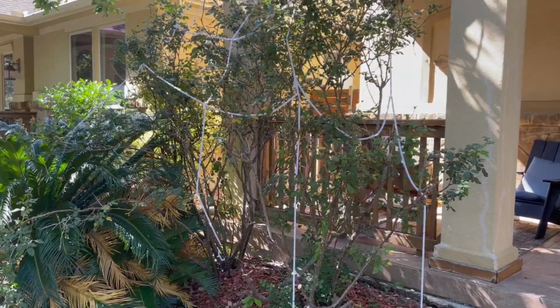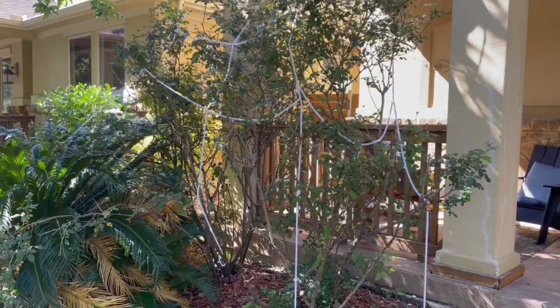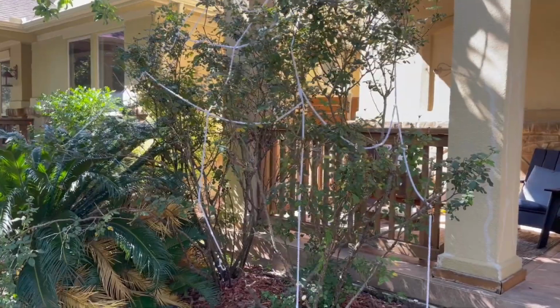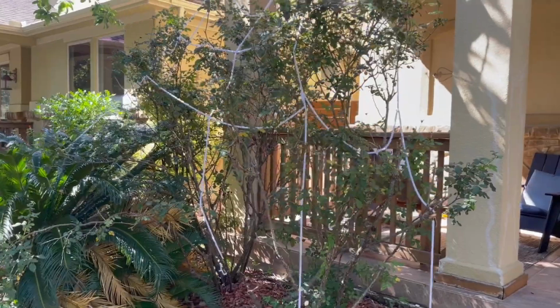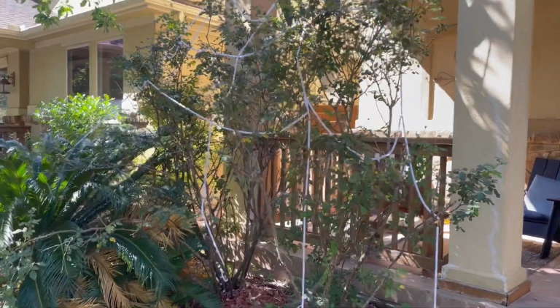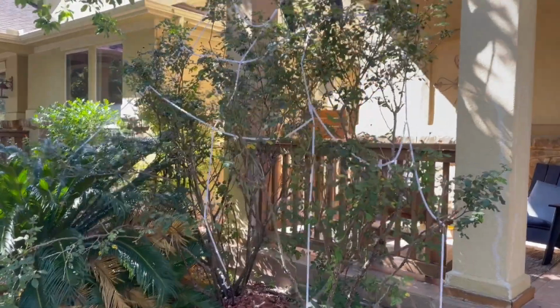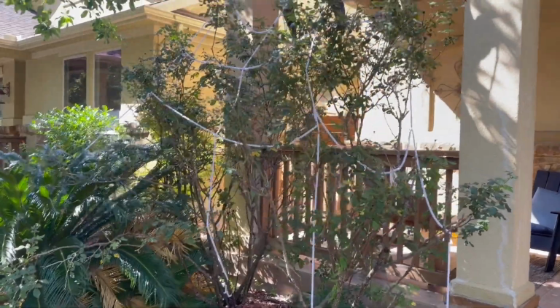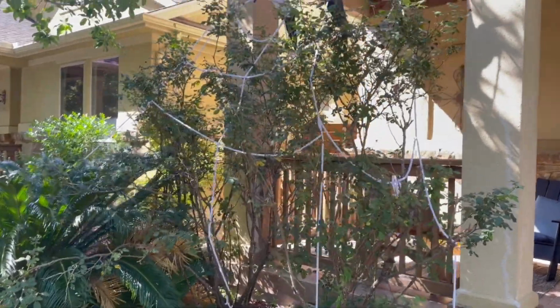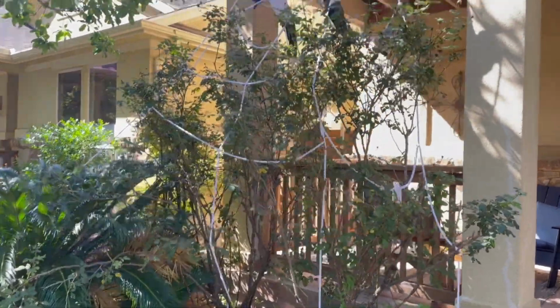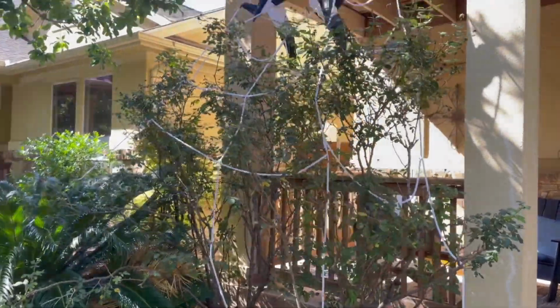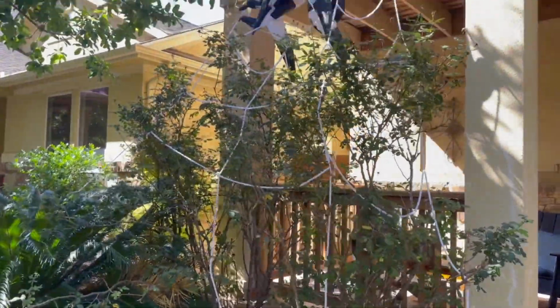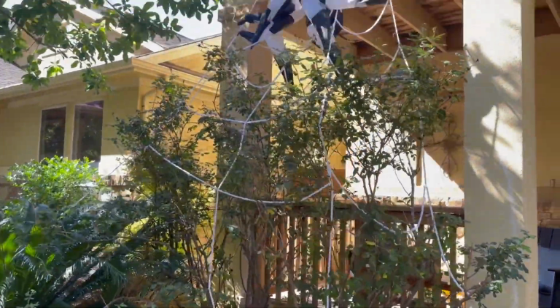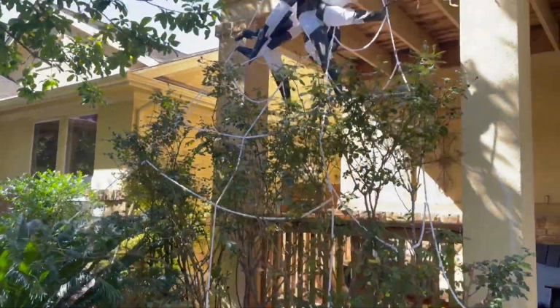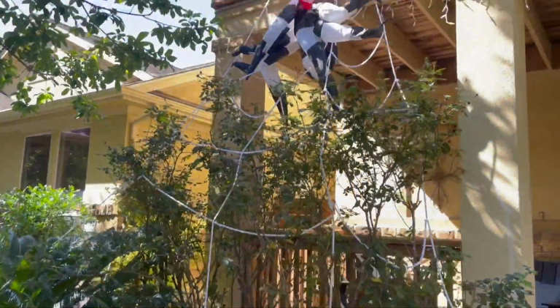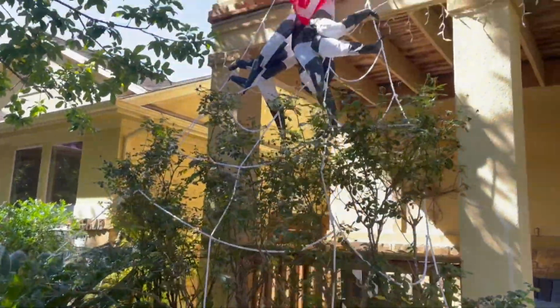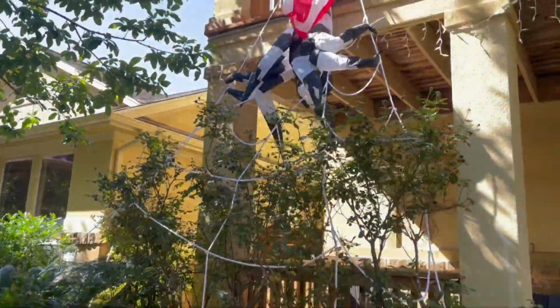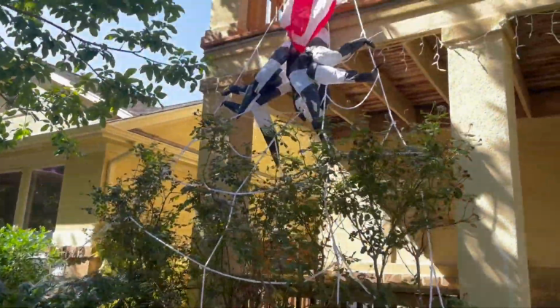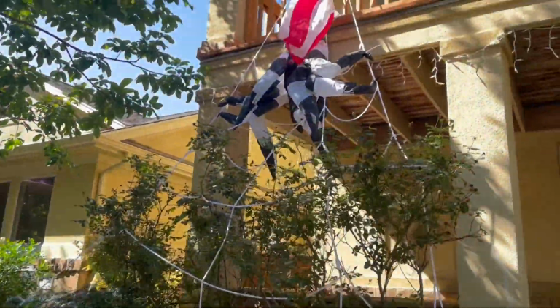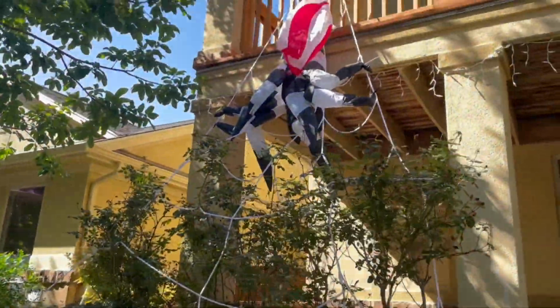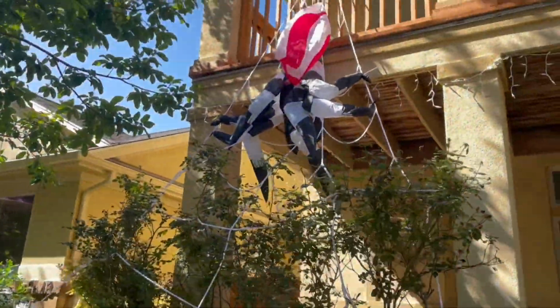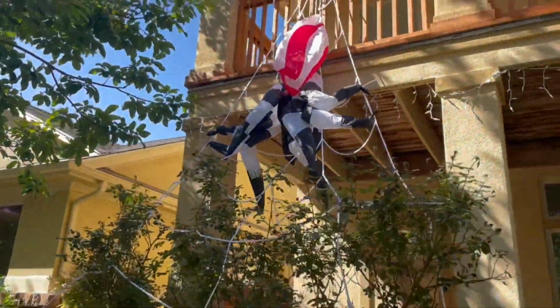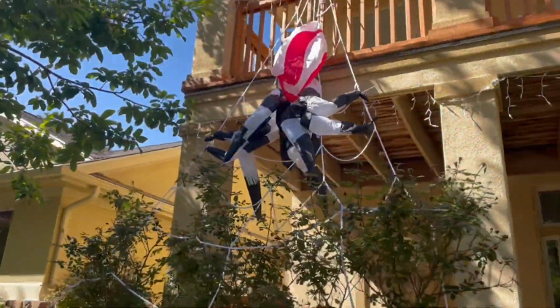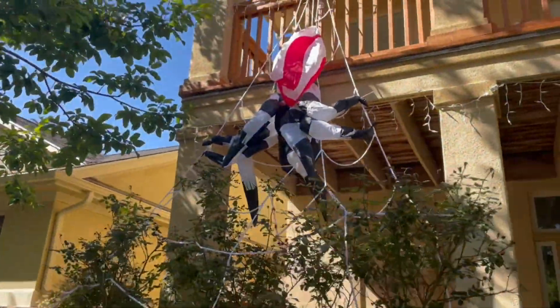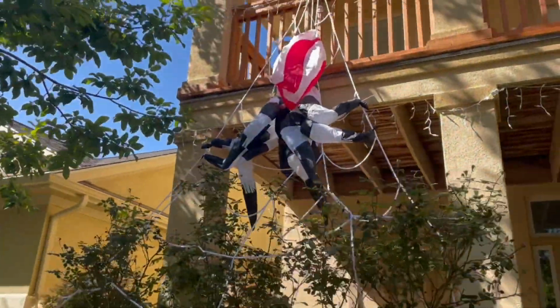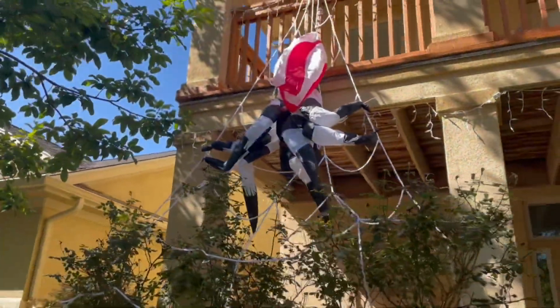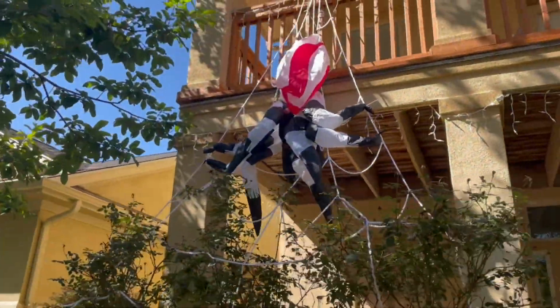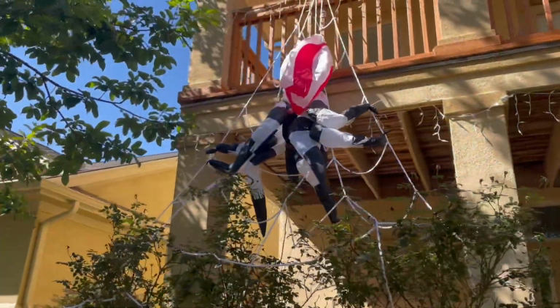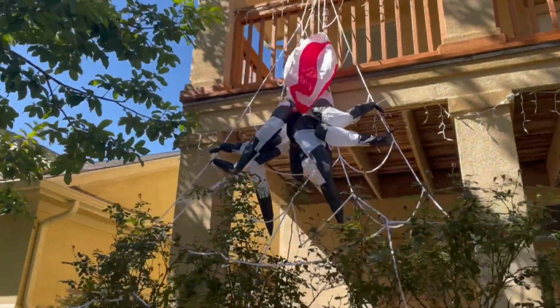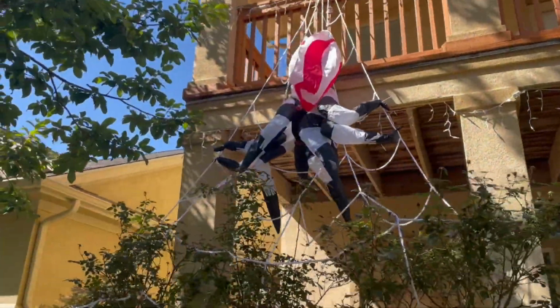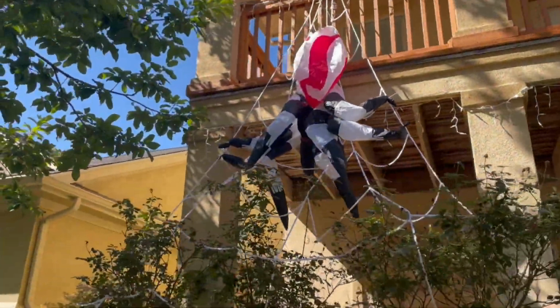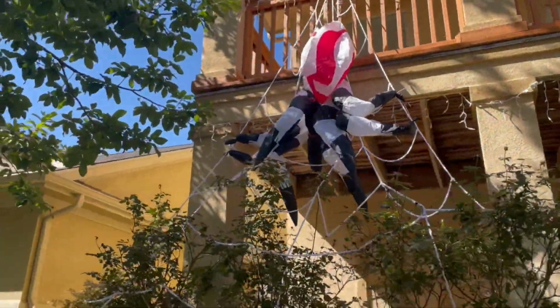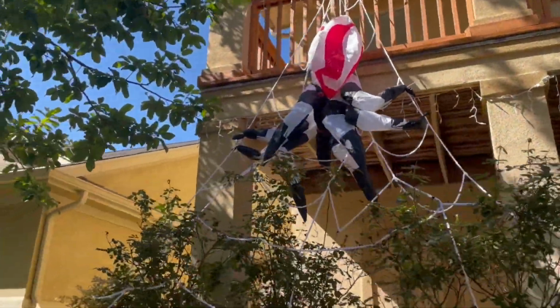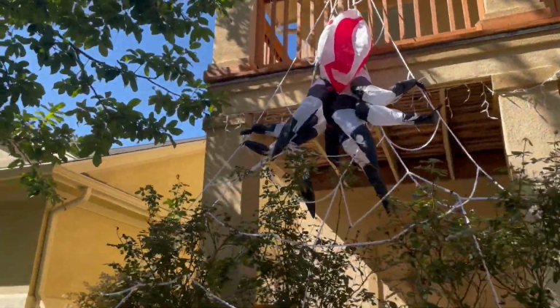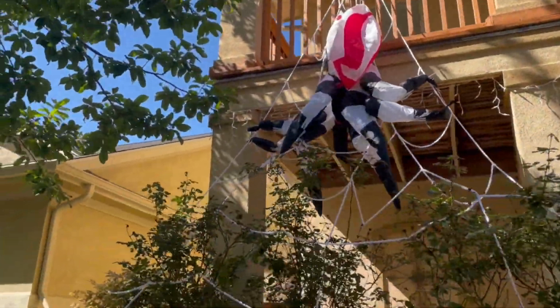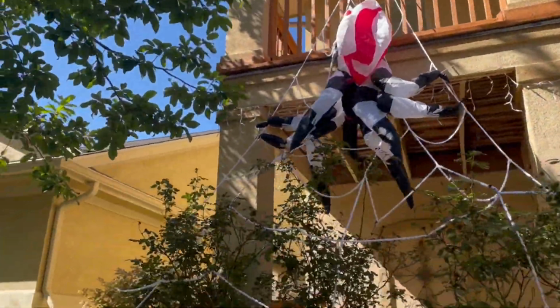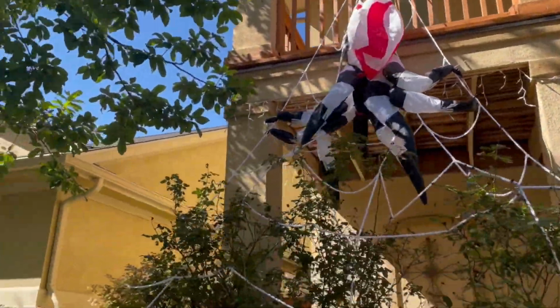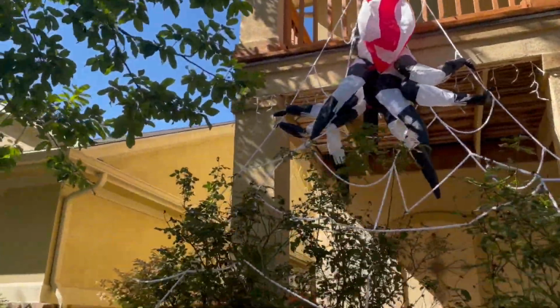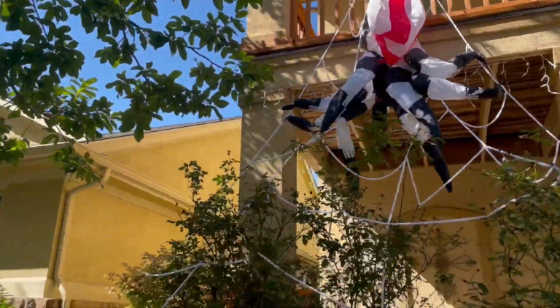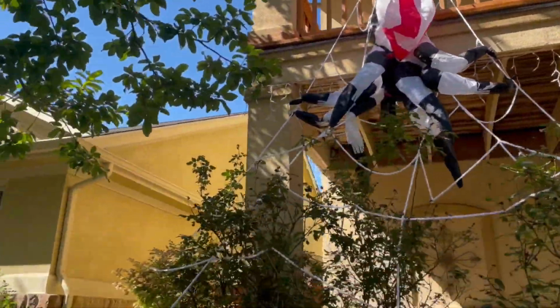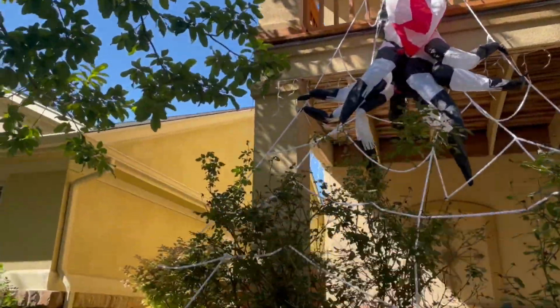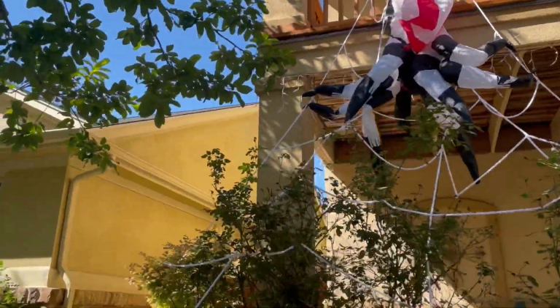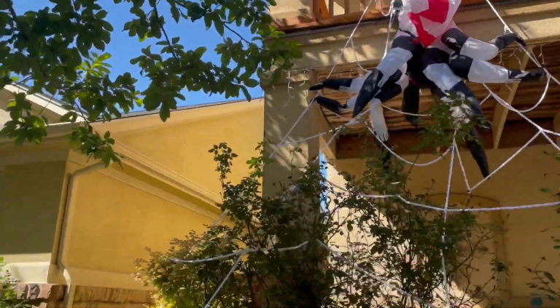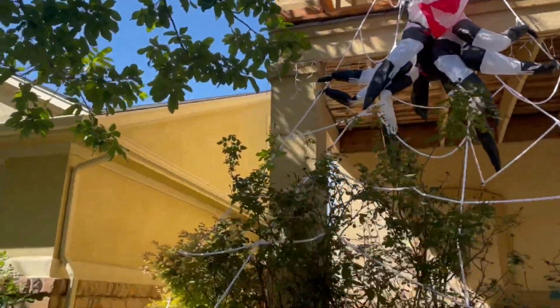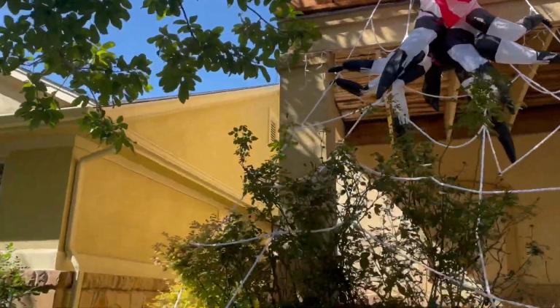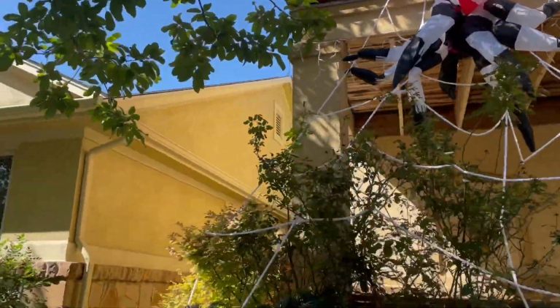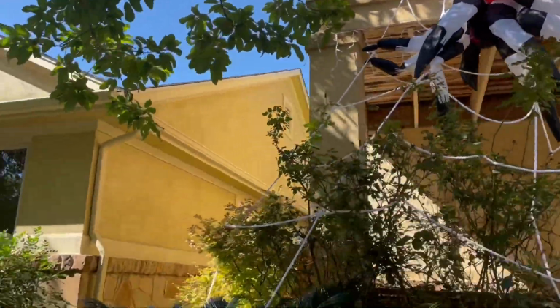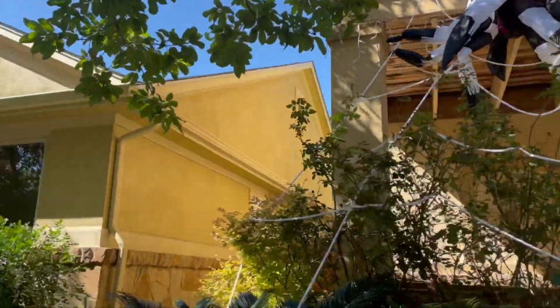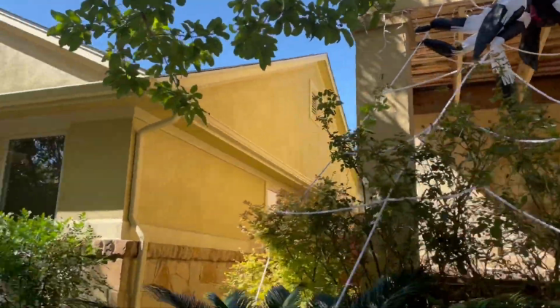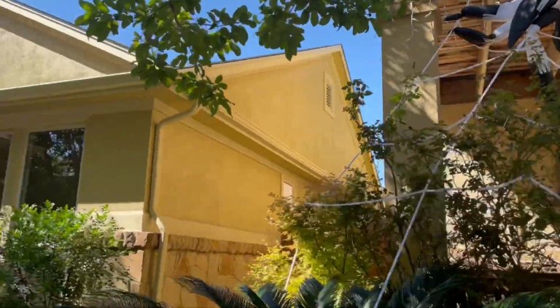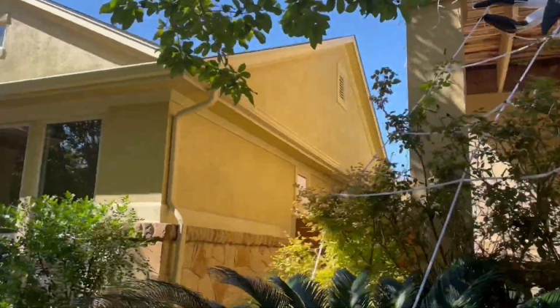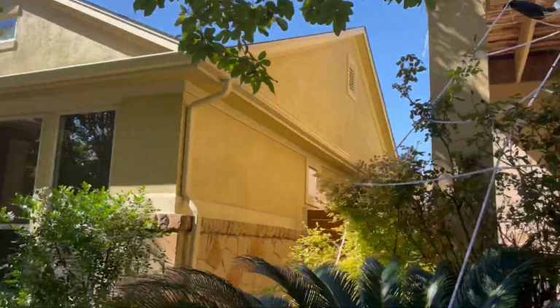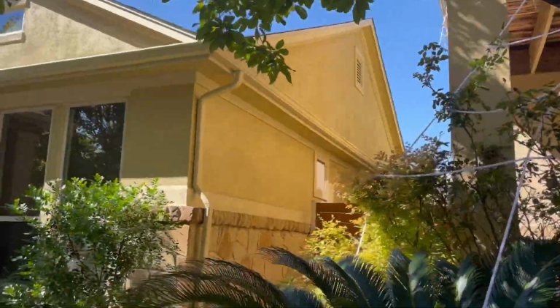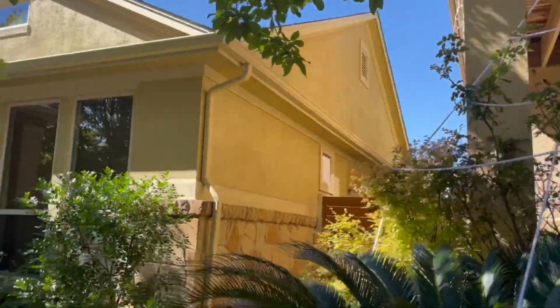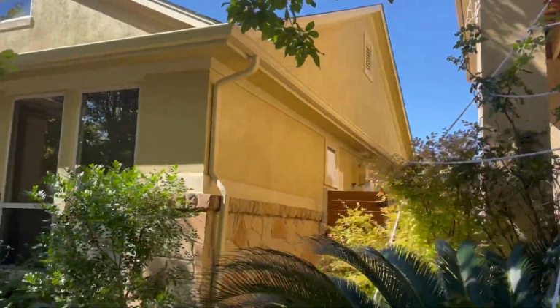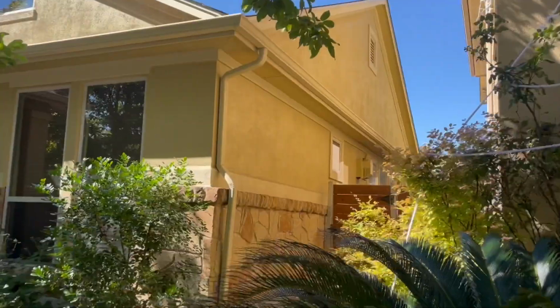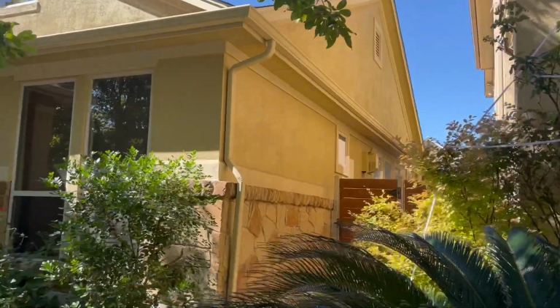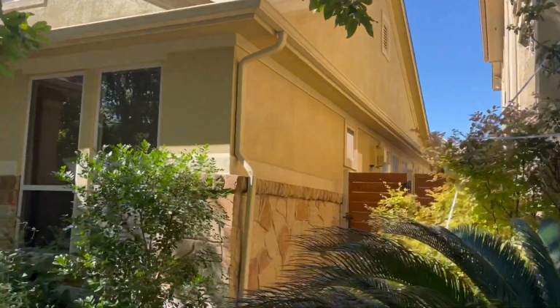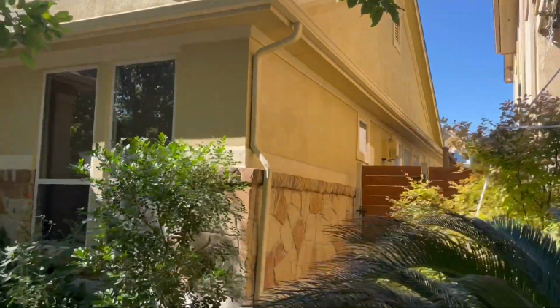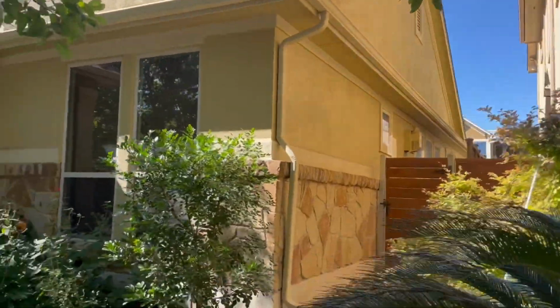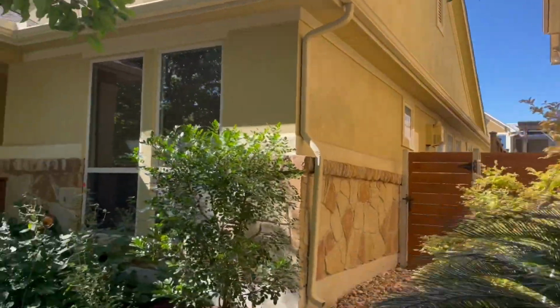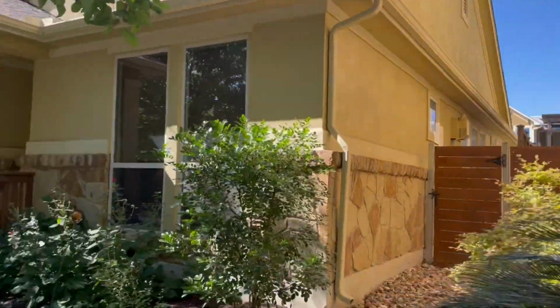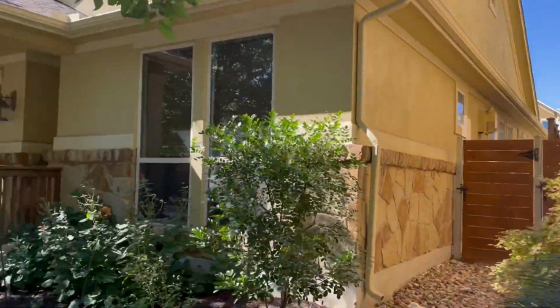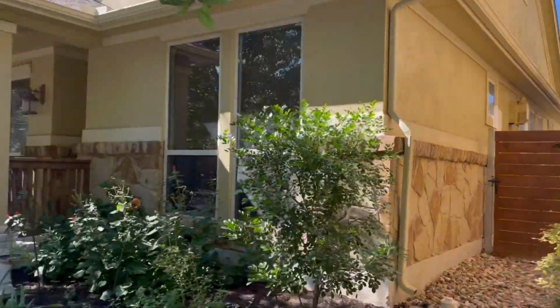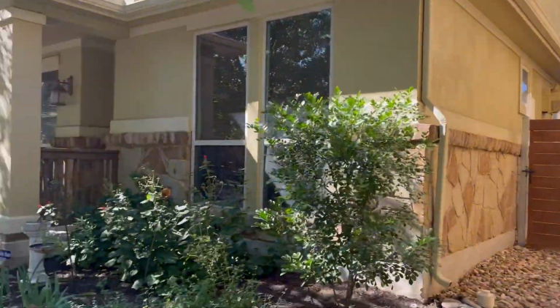One thing's for sure - everybody has a freaking spider. You are not cool in this neighborhood unless you have a spider.